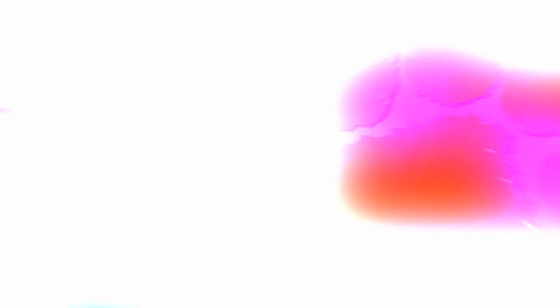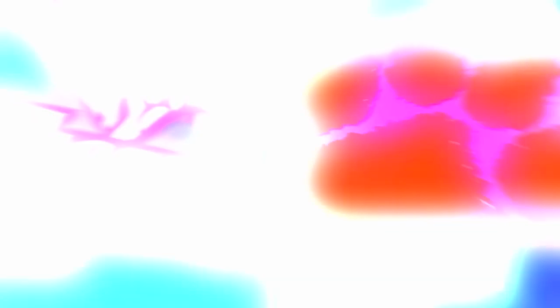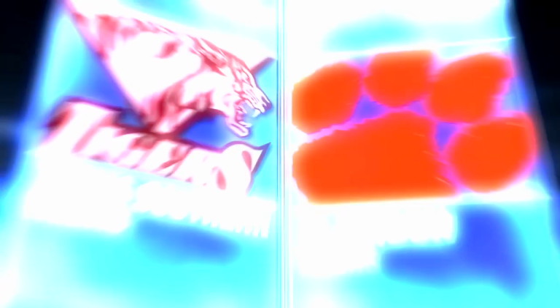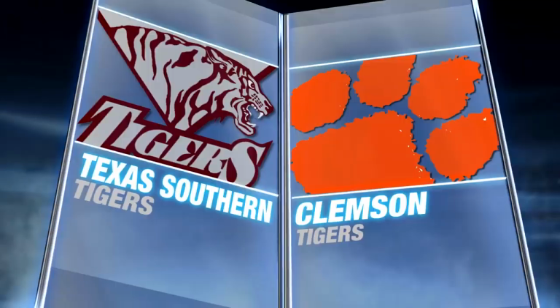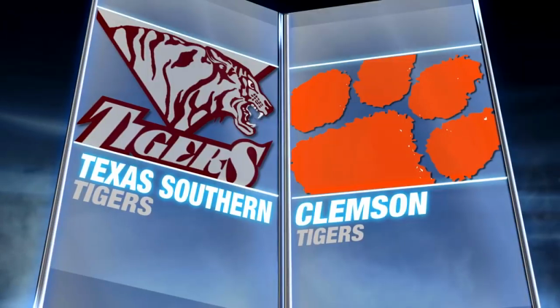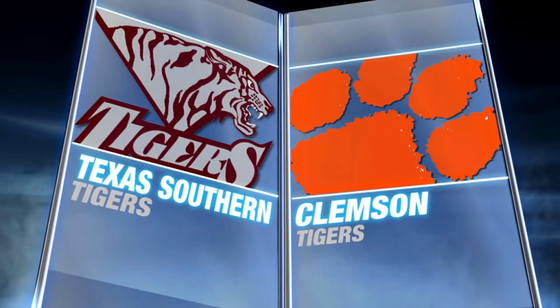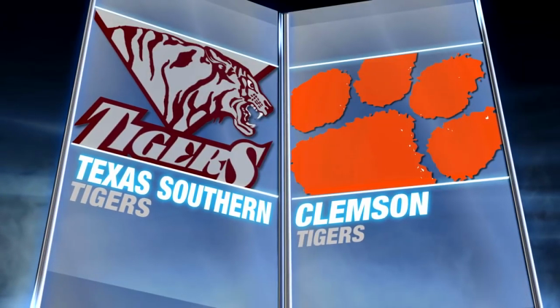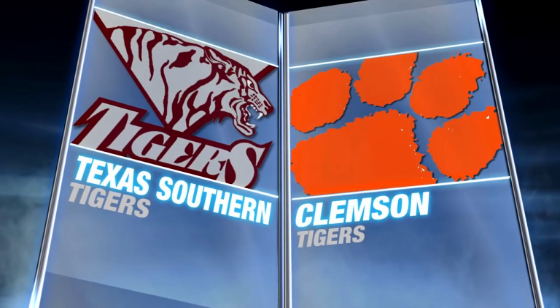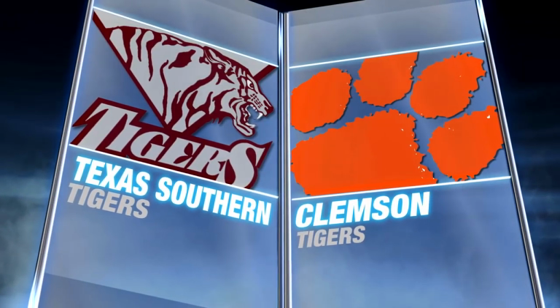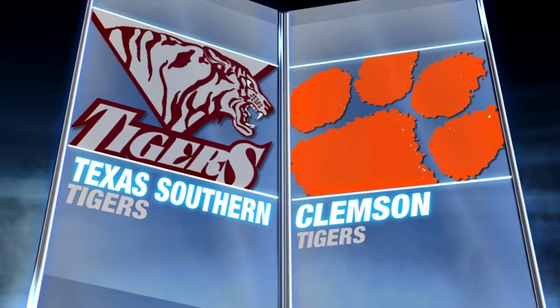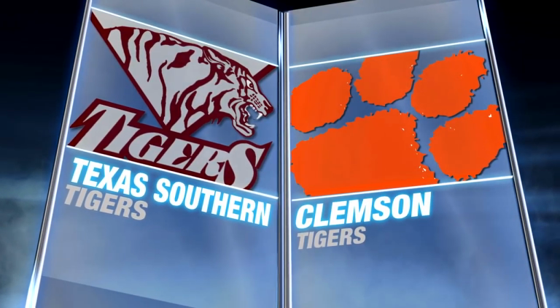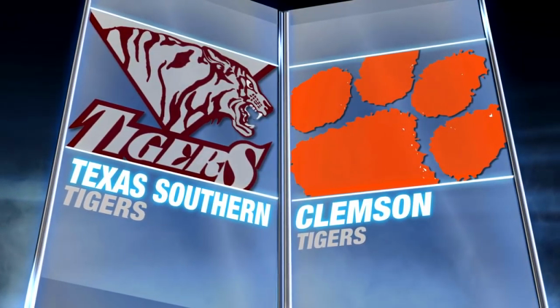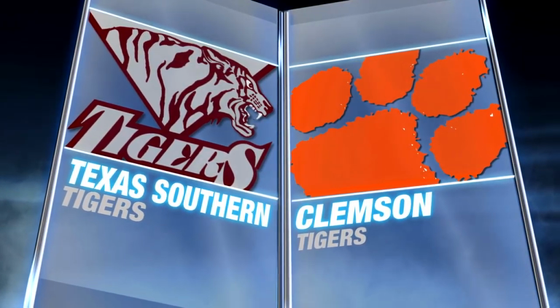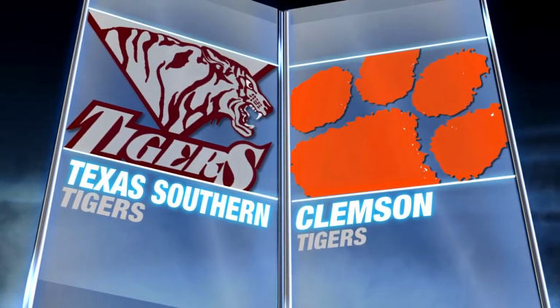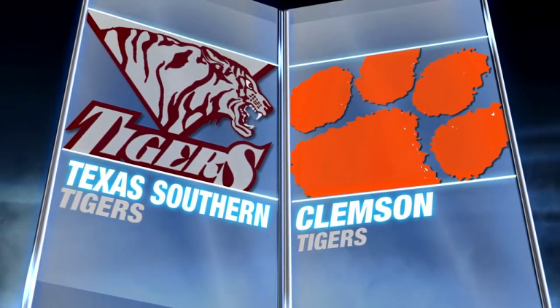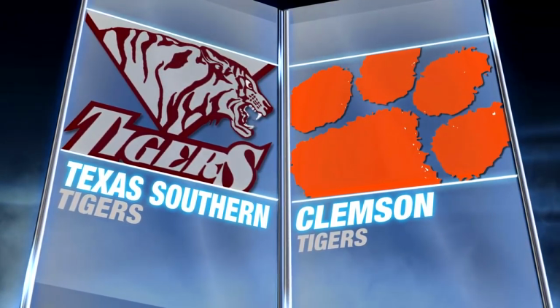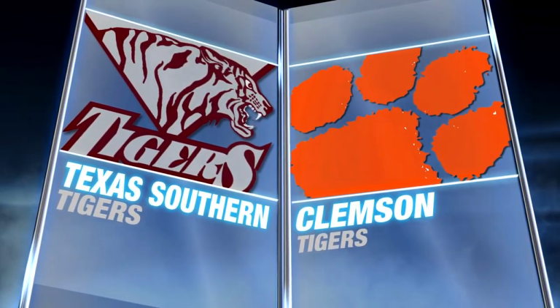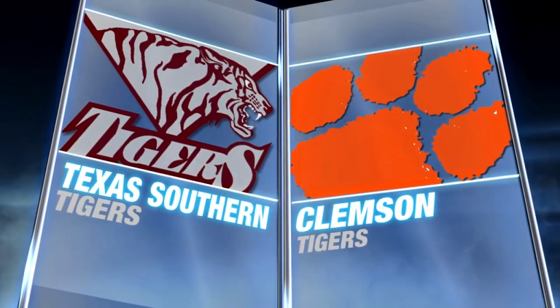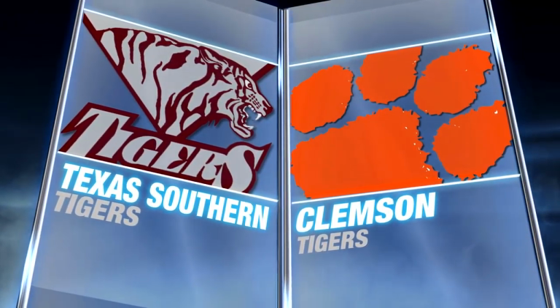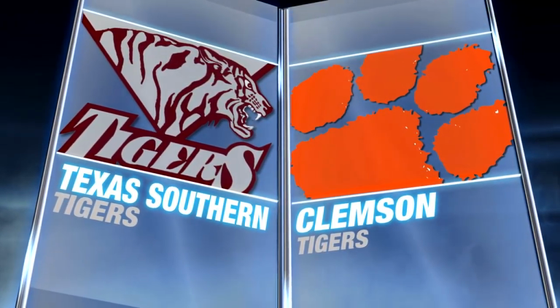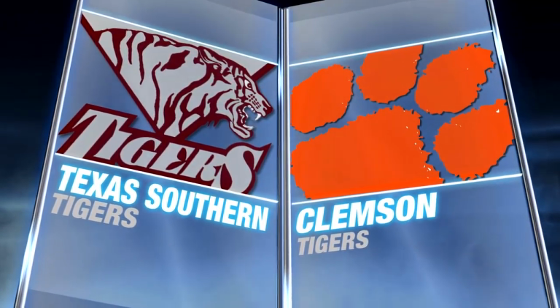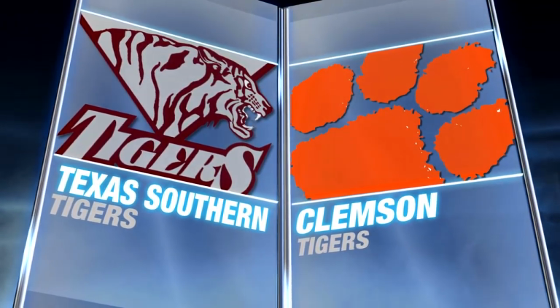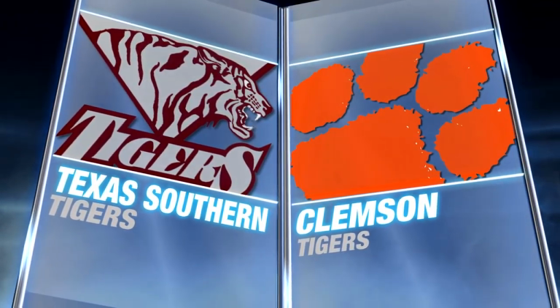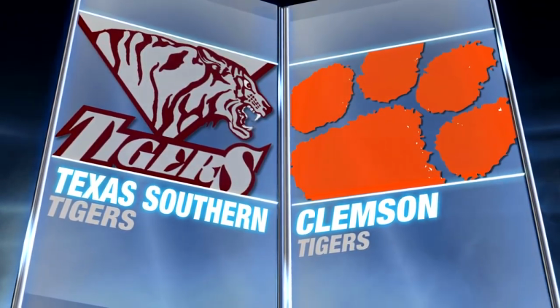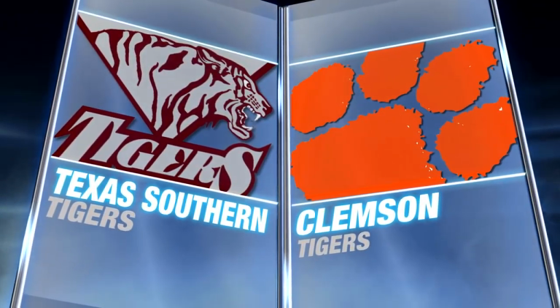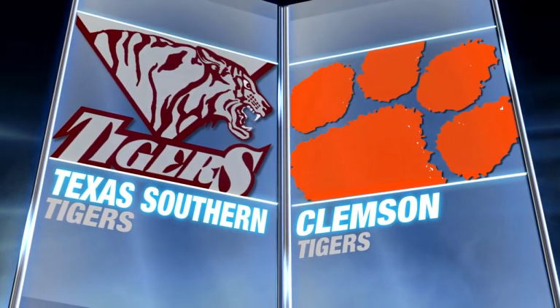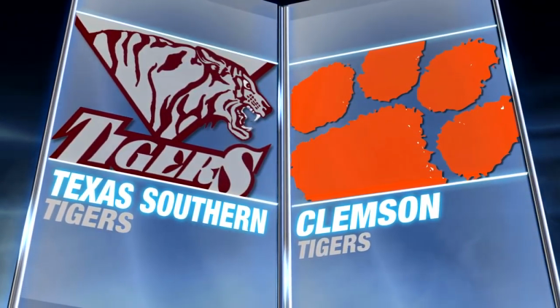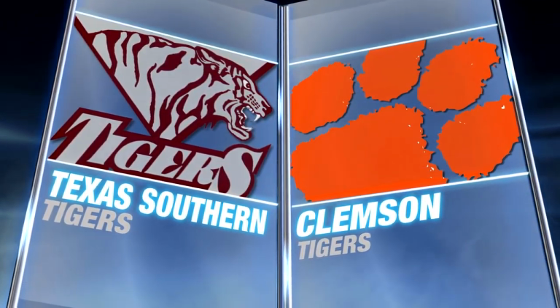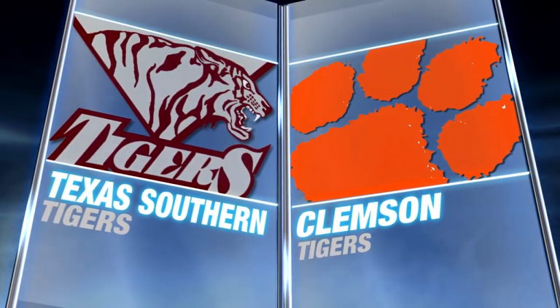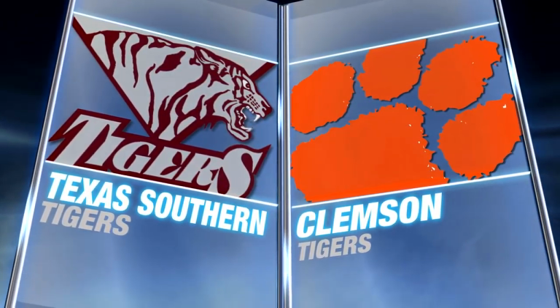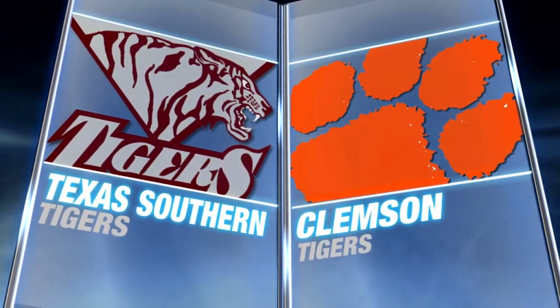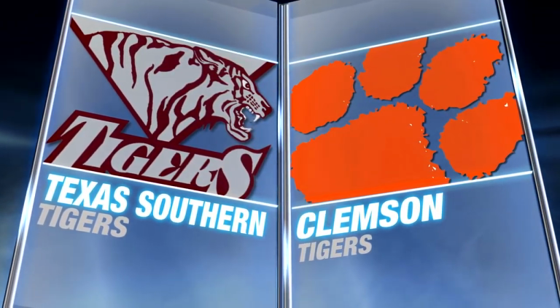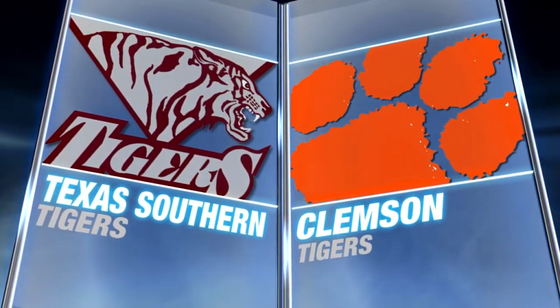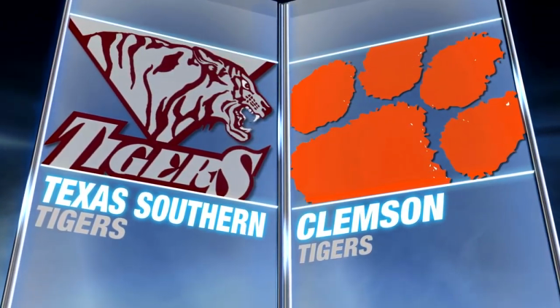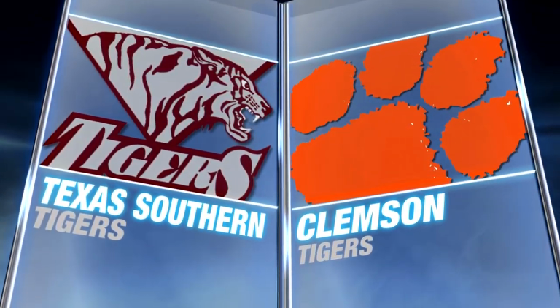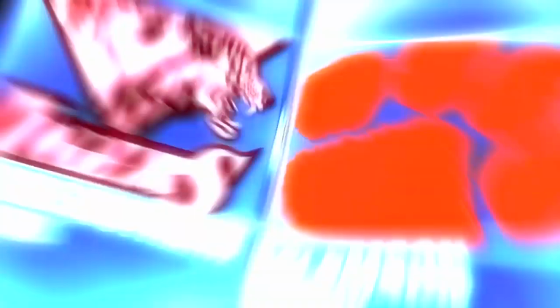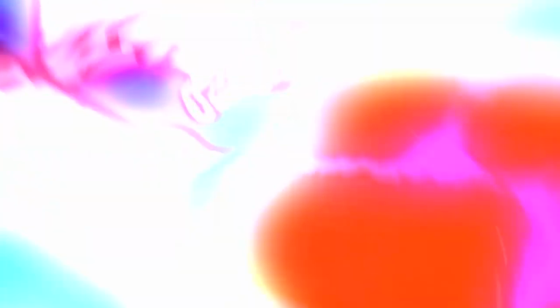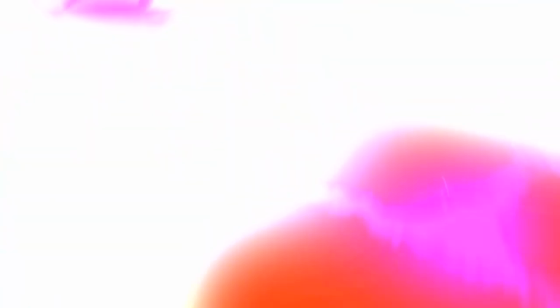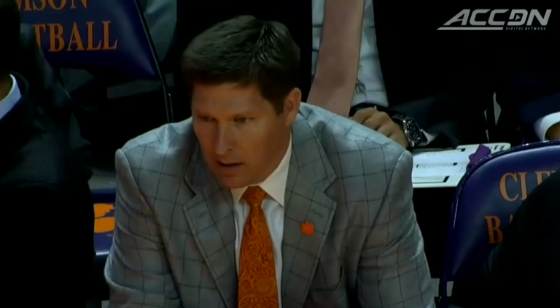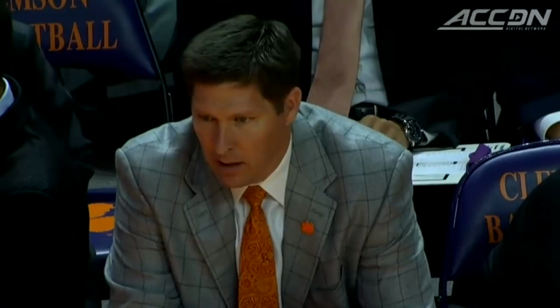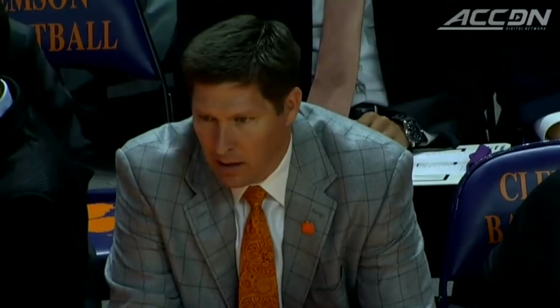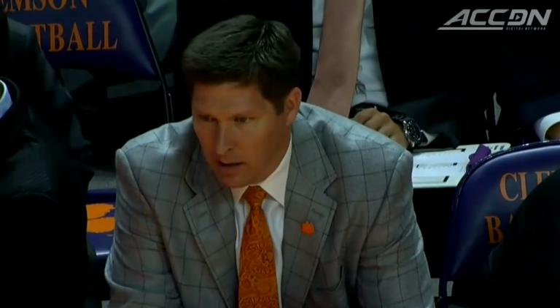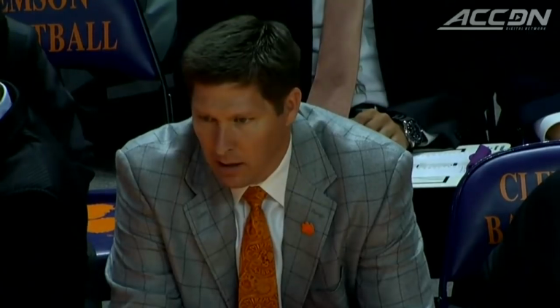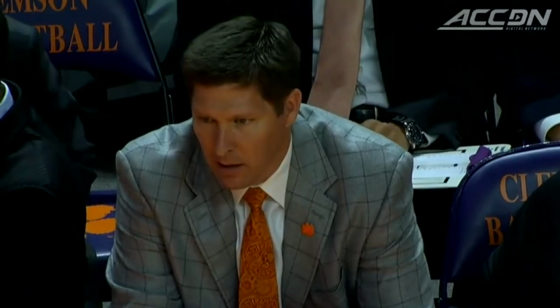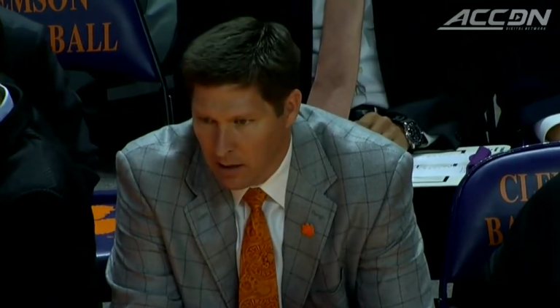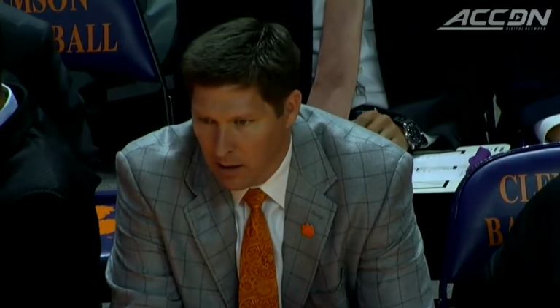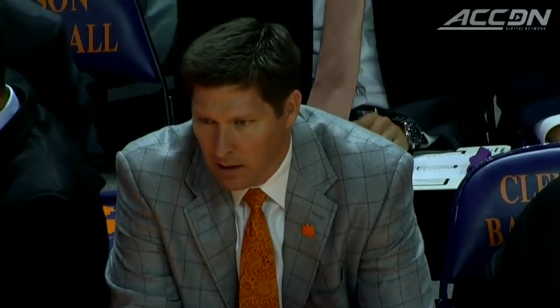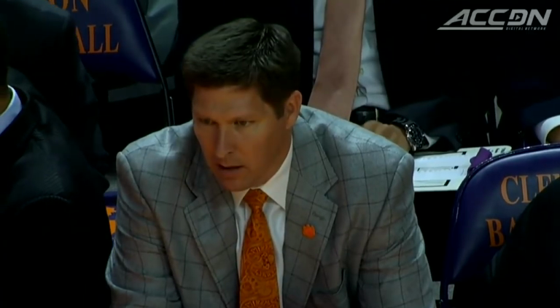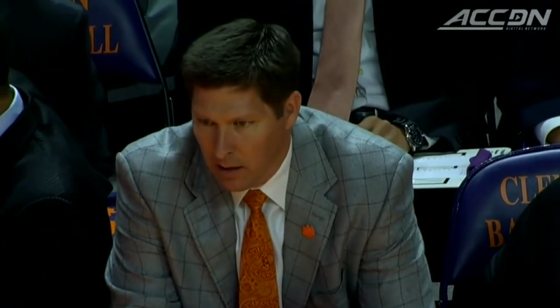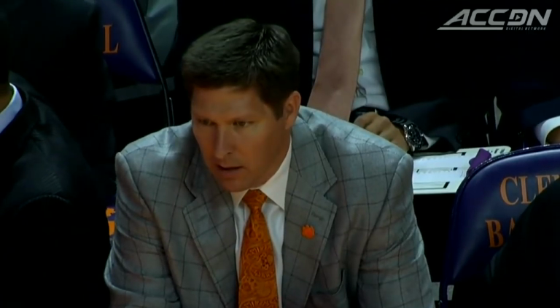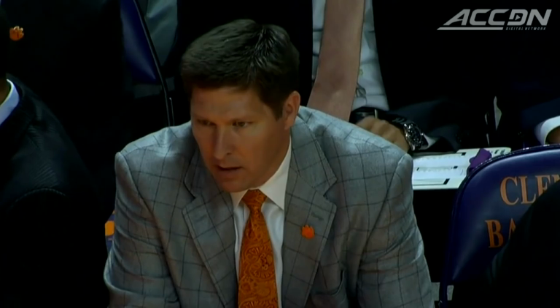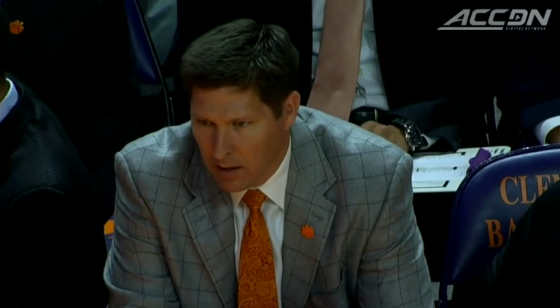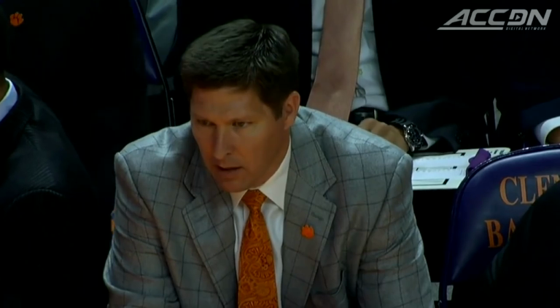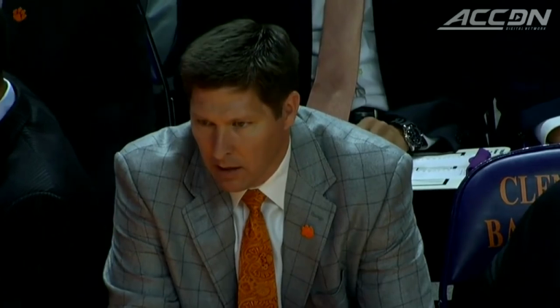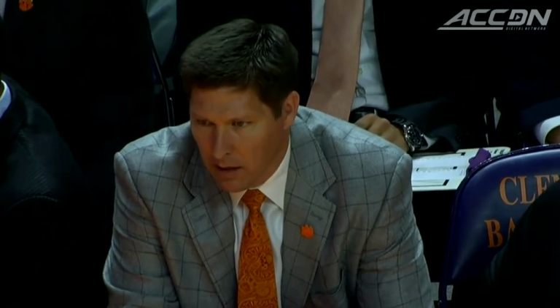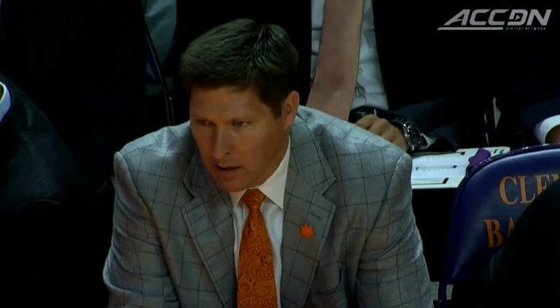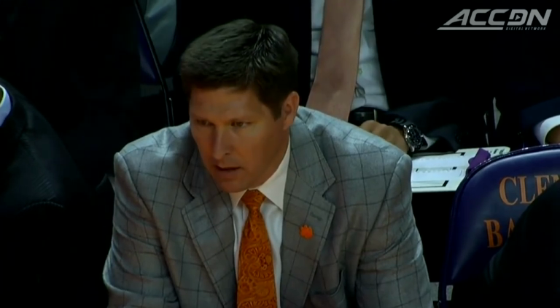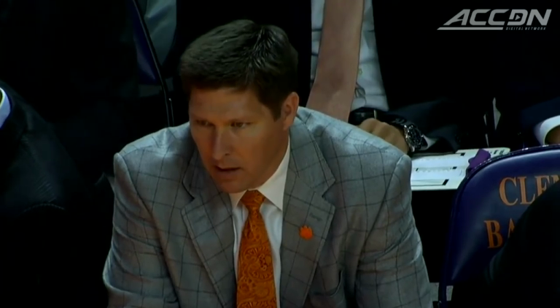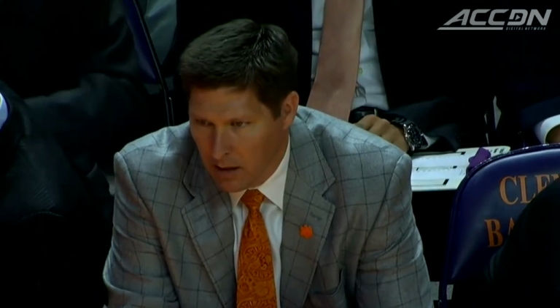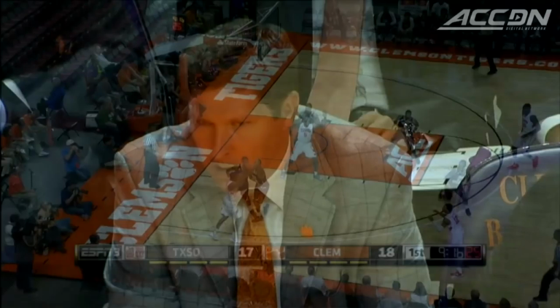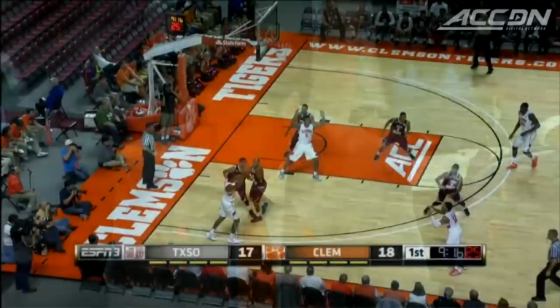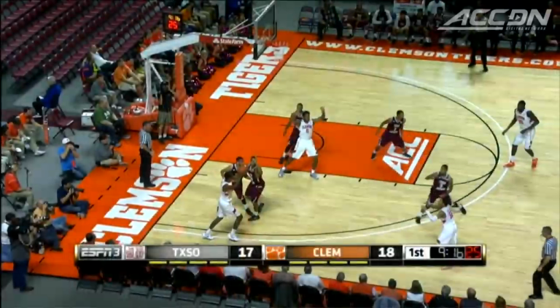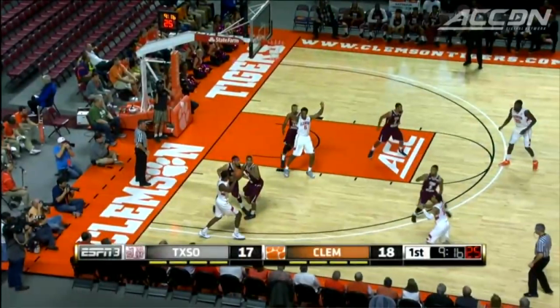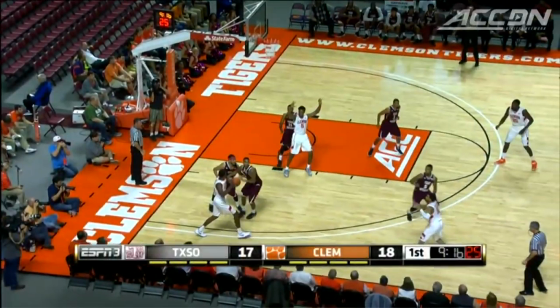Texas Southern visiting Clemson. Brad Brownell and the Tigers looking to start the season 3-0.